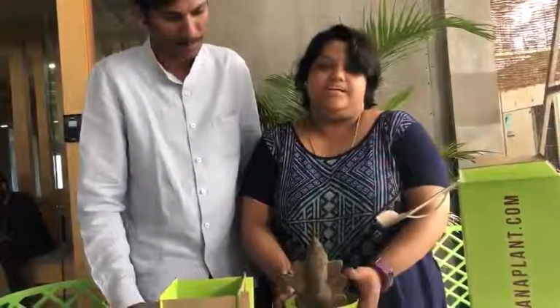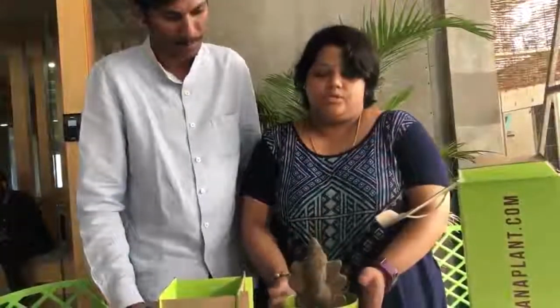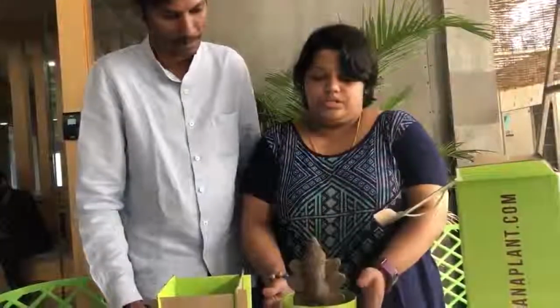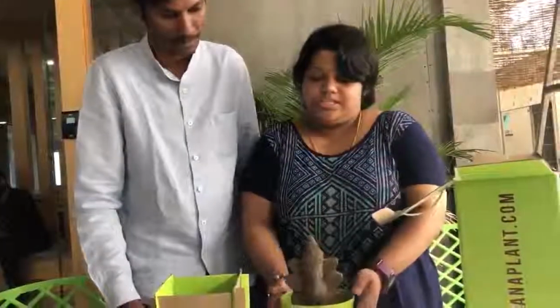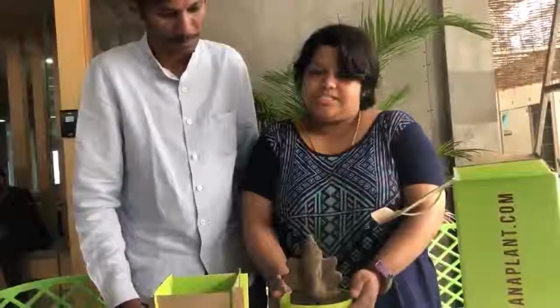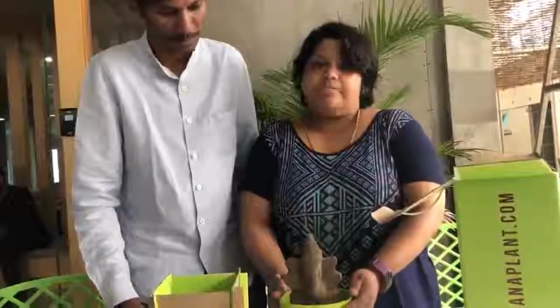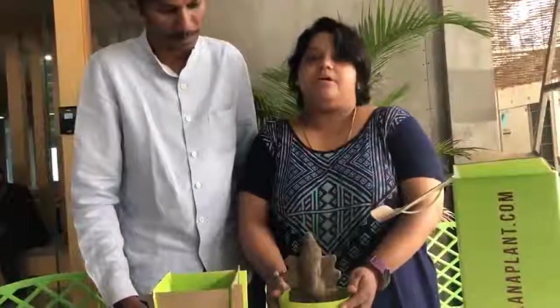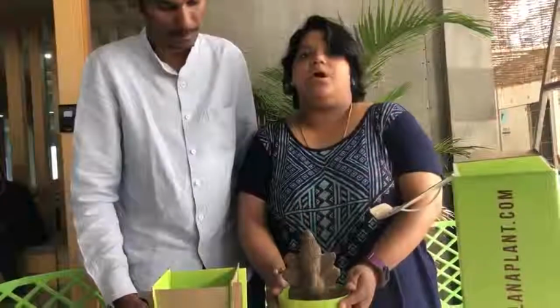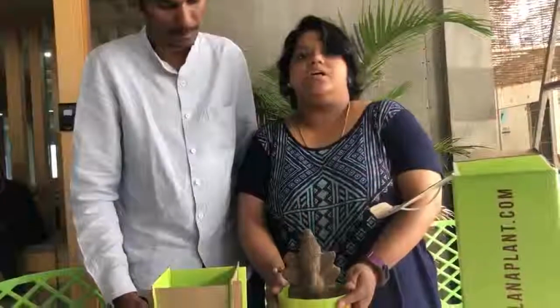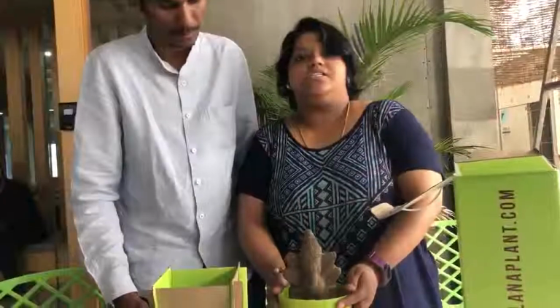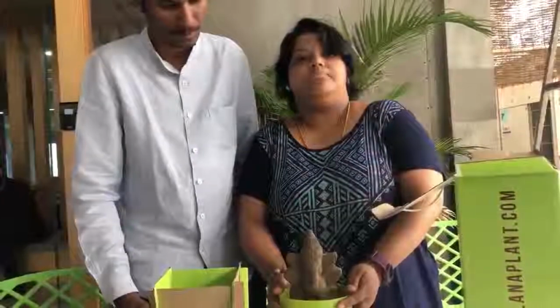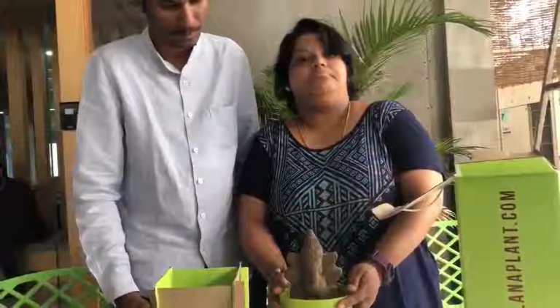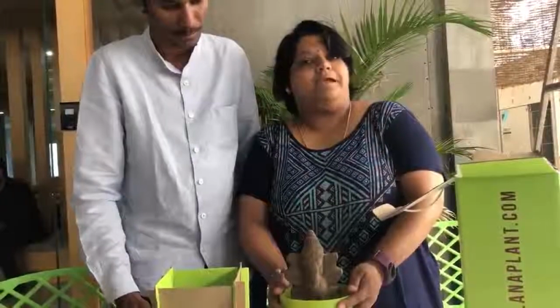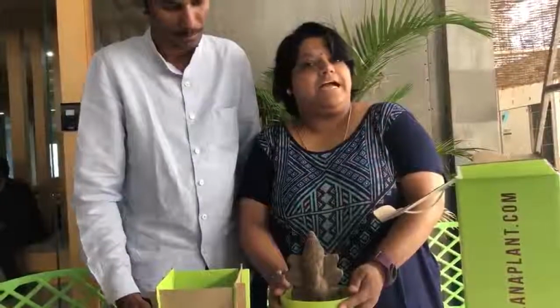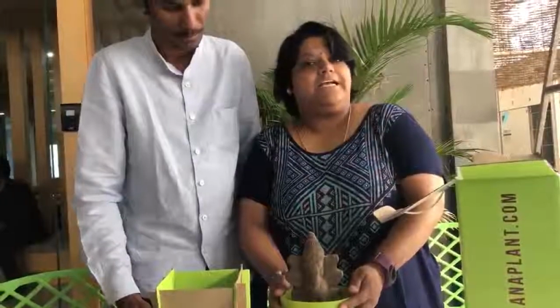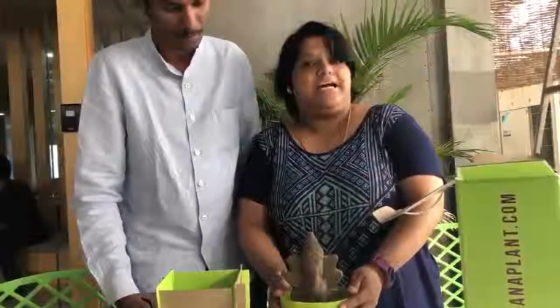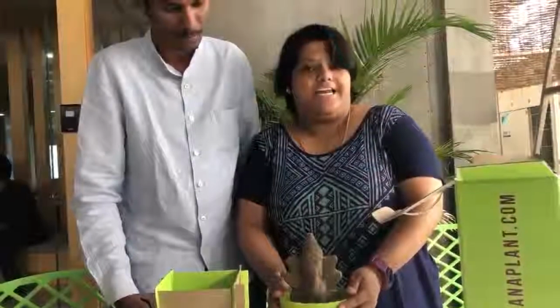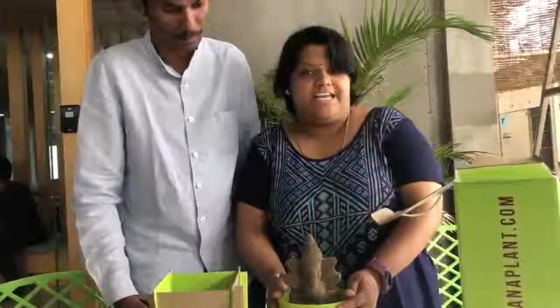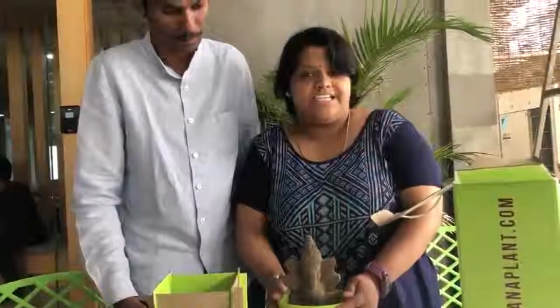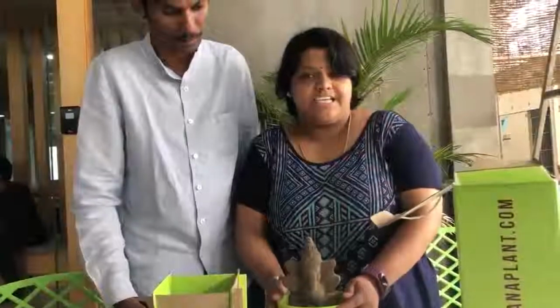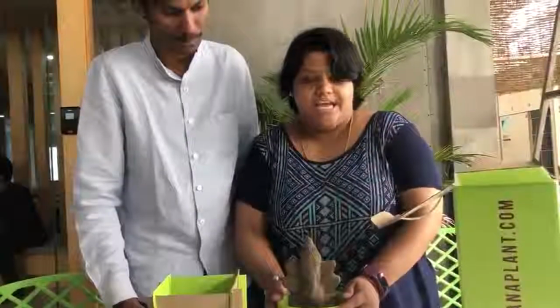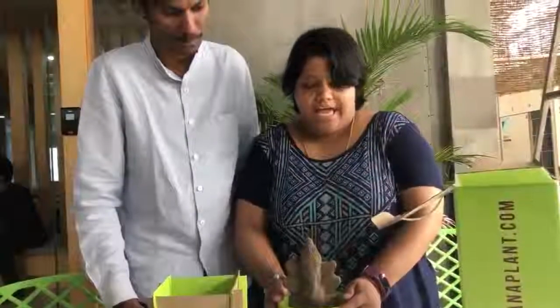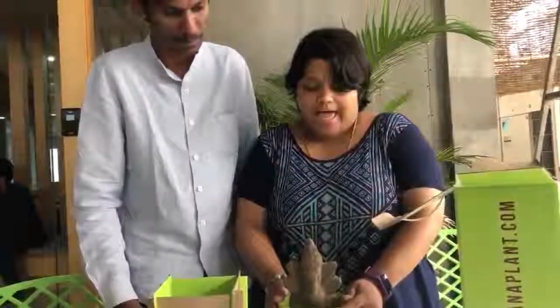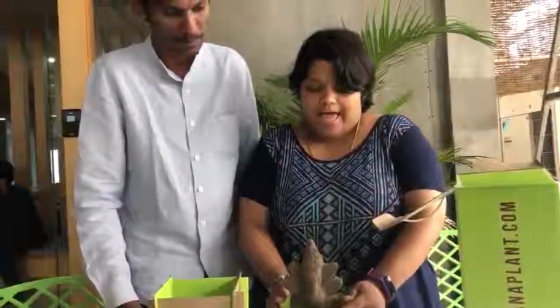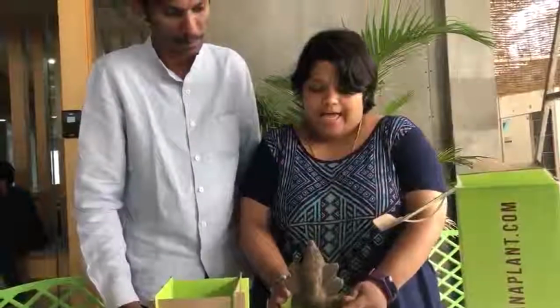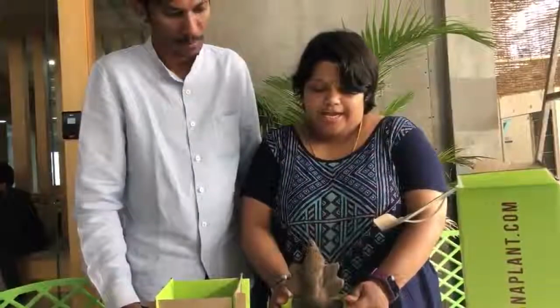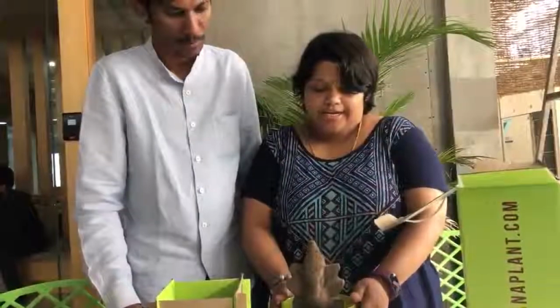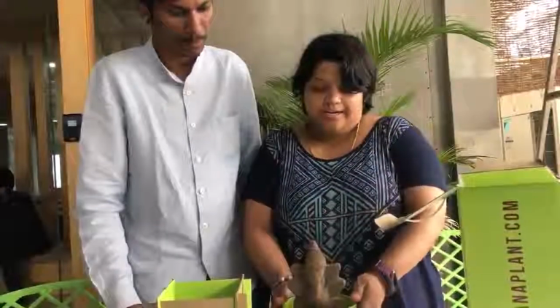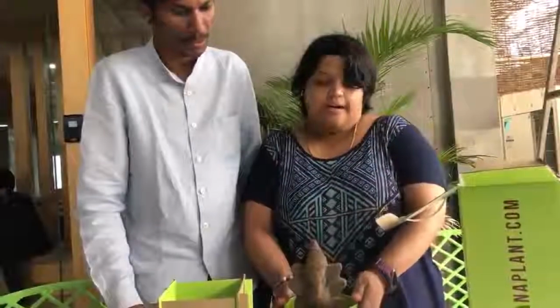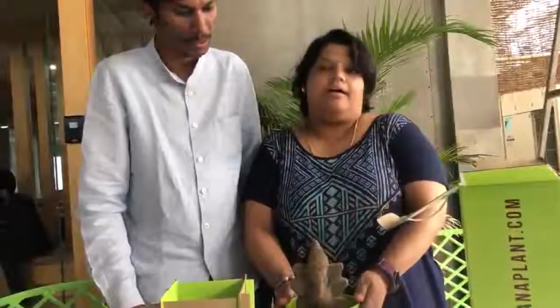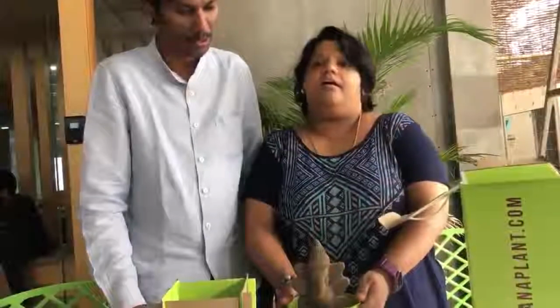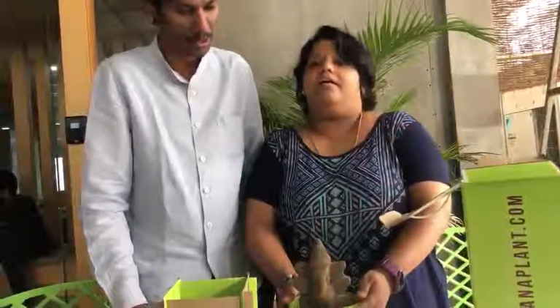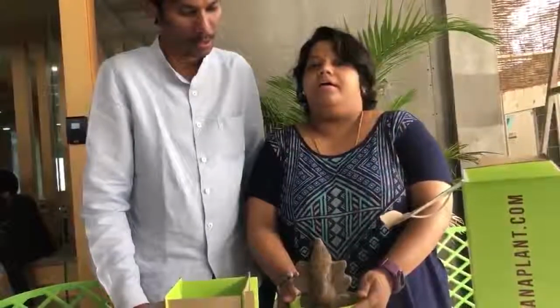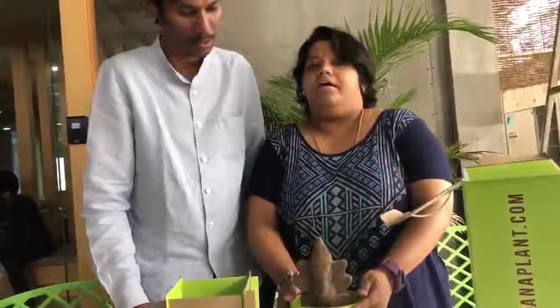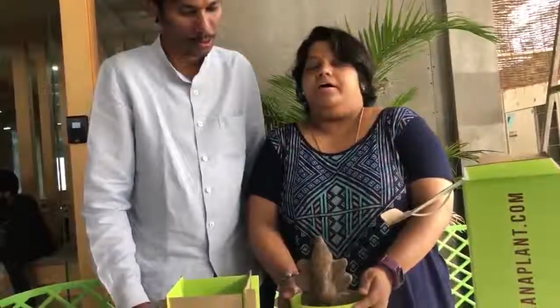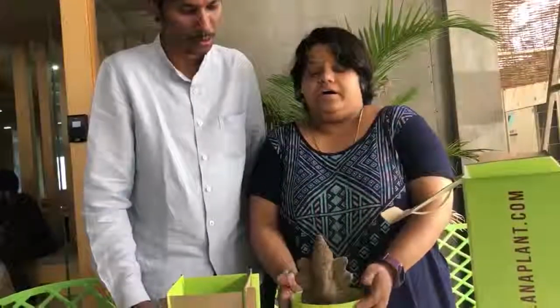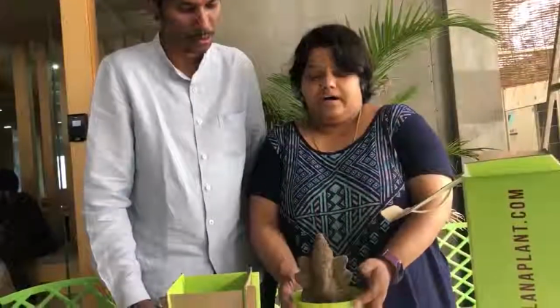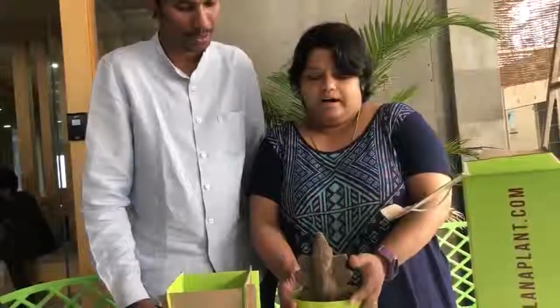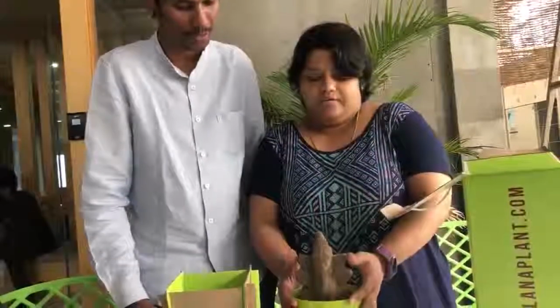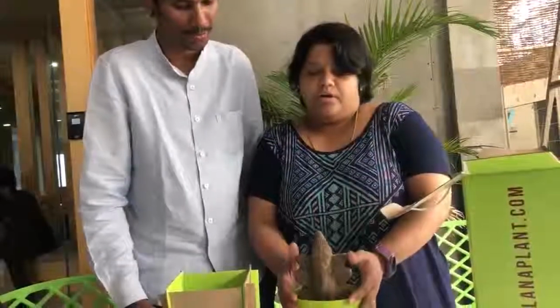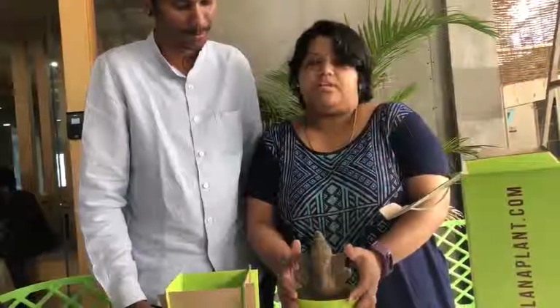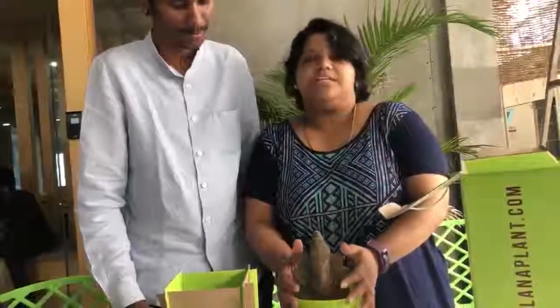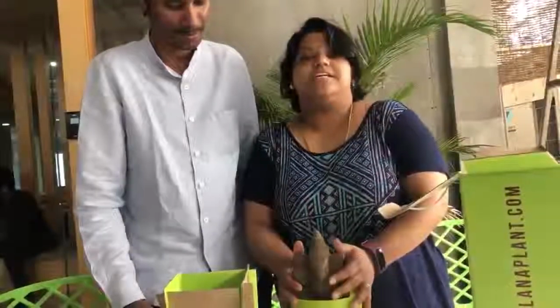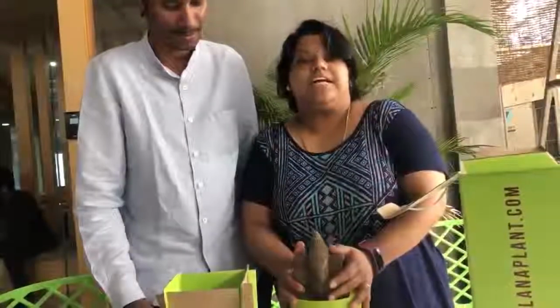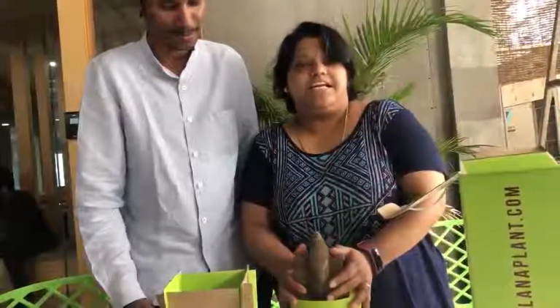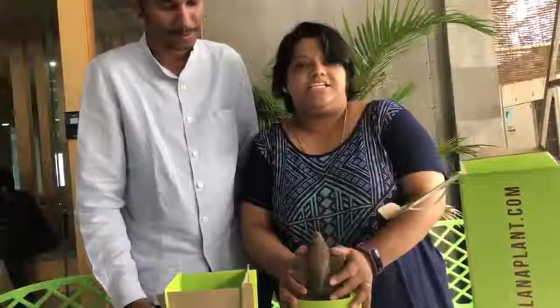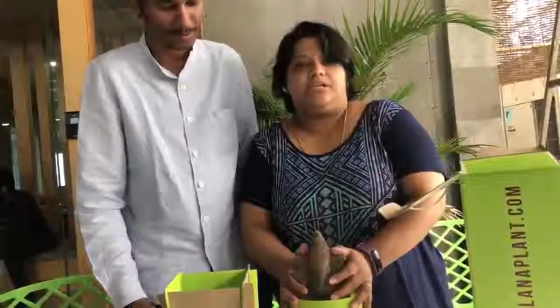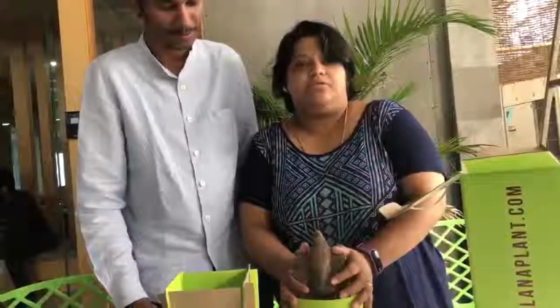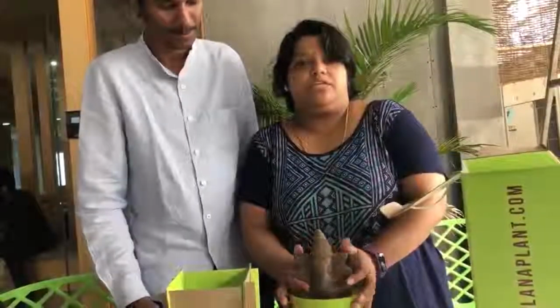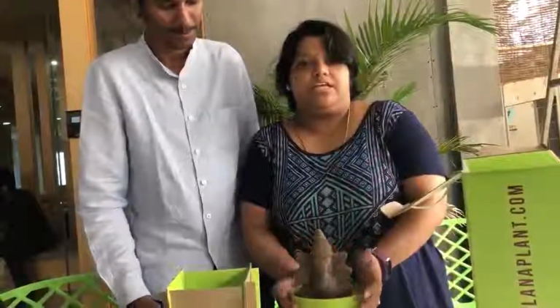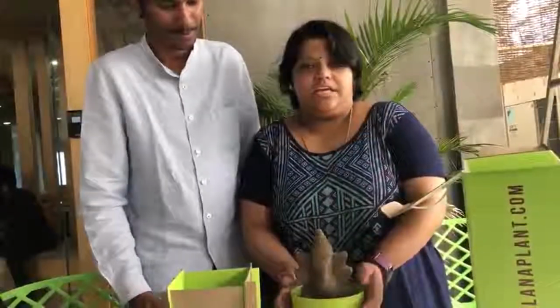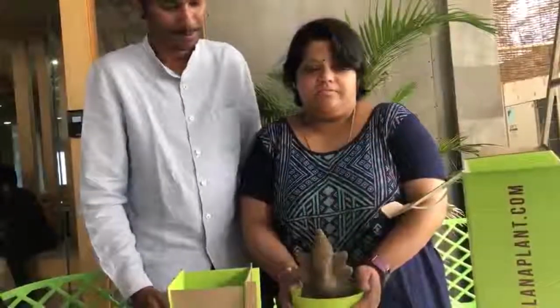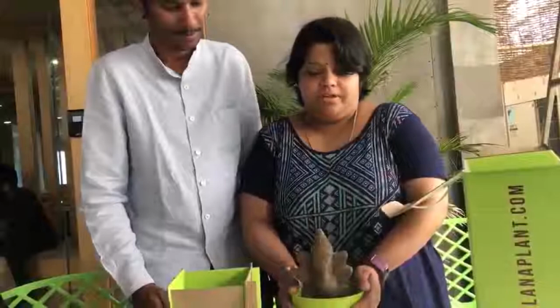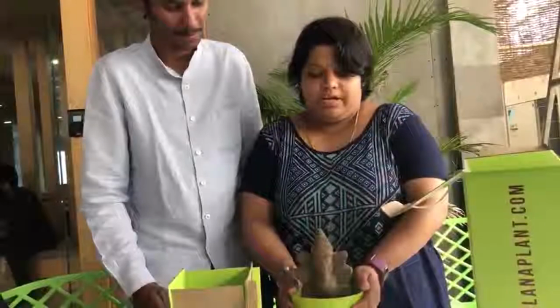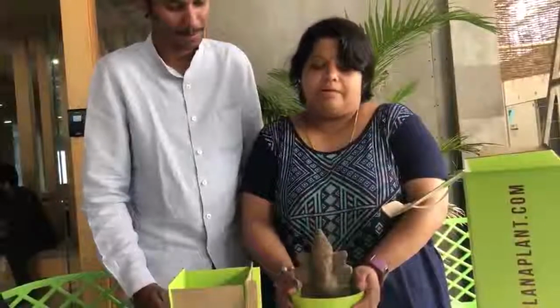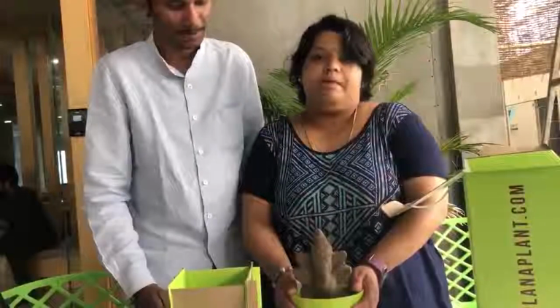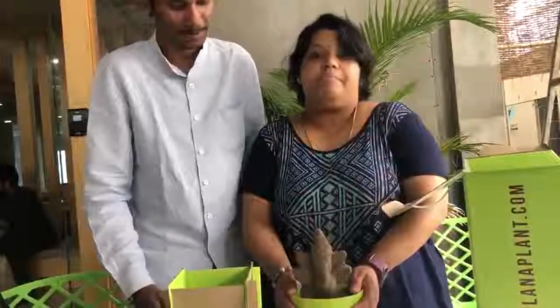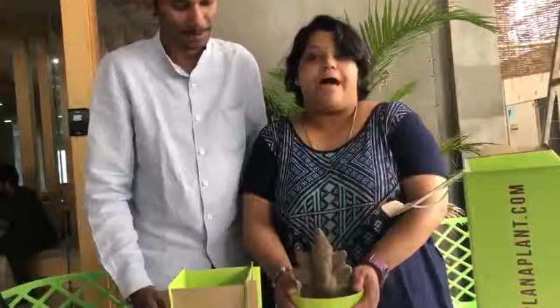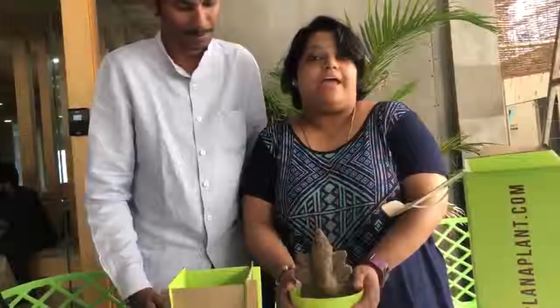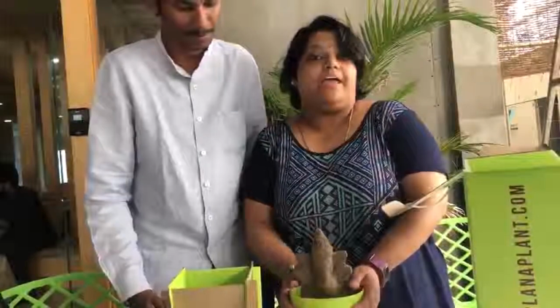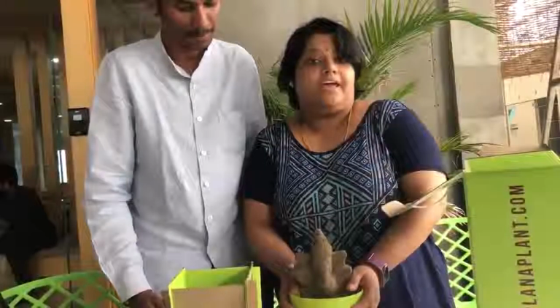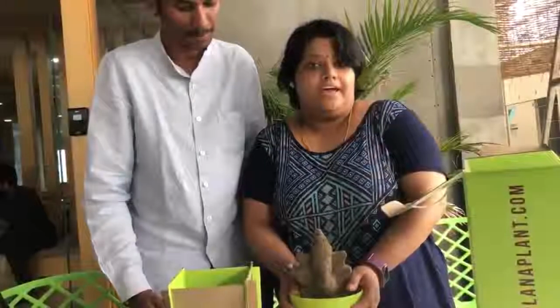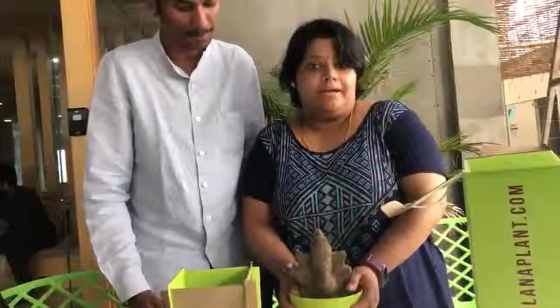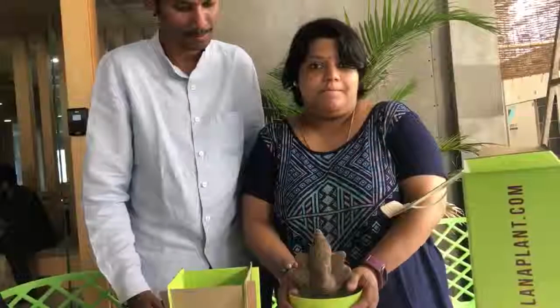This is our concept Plant Ganesh and for this Ganesh Chaturthi, we are coming back again.